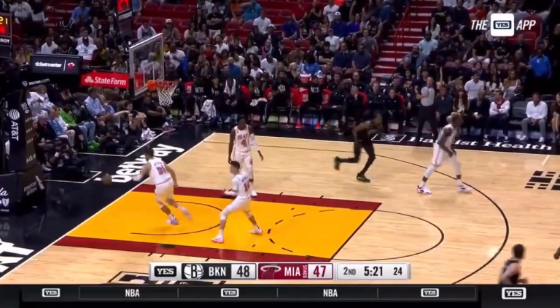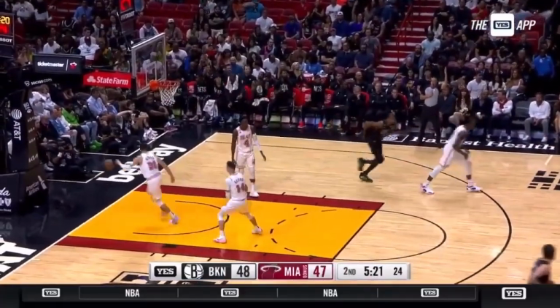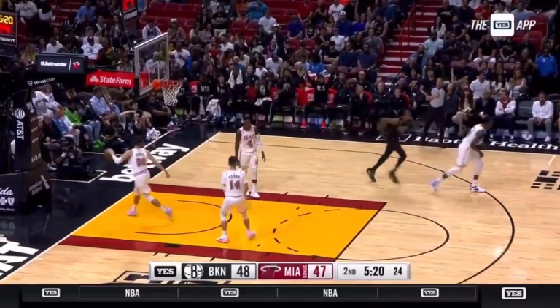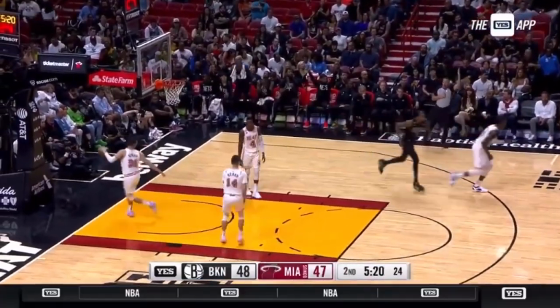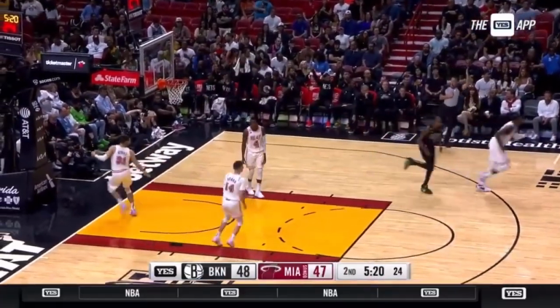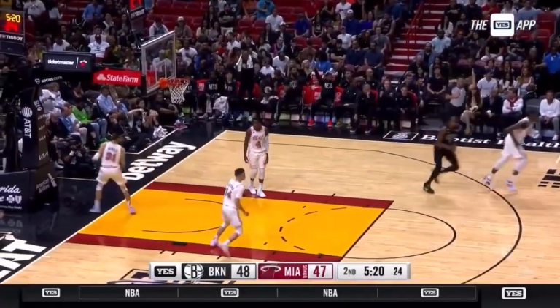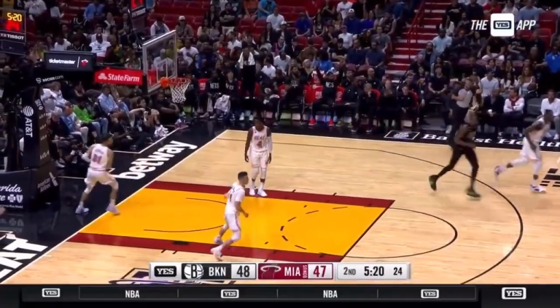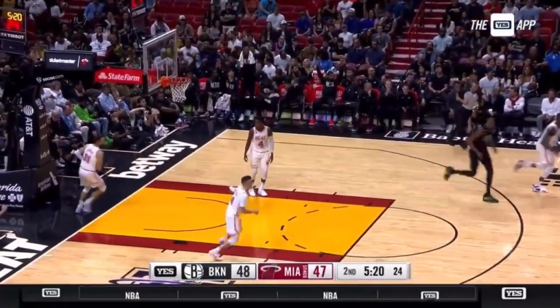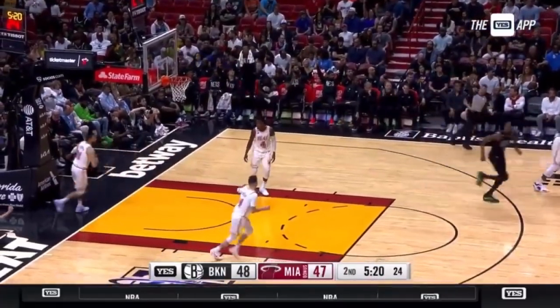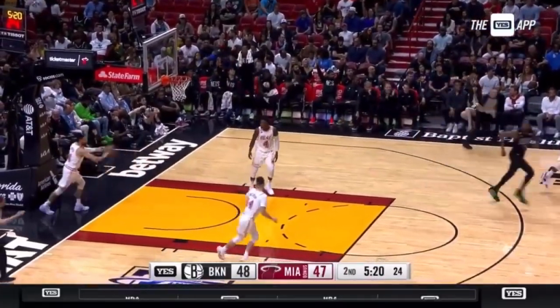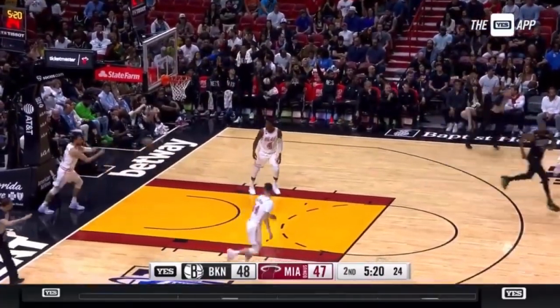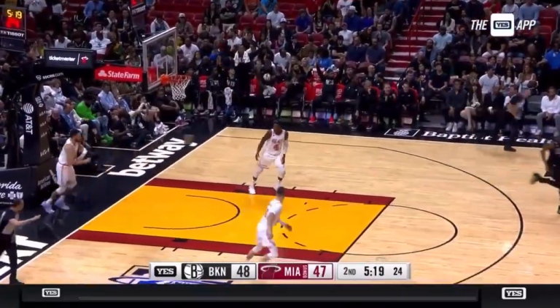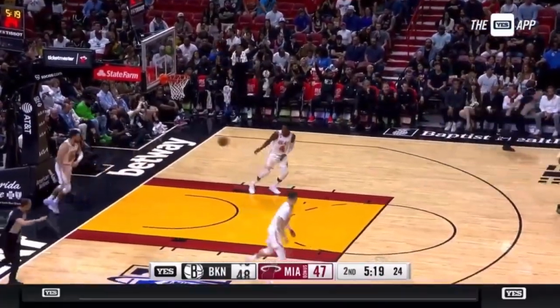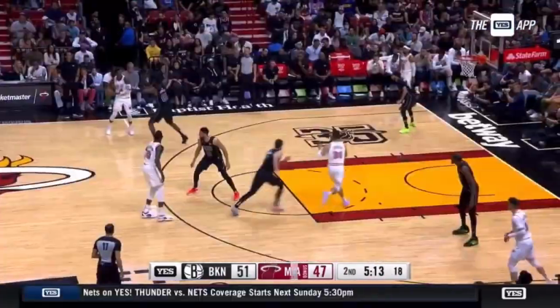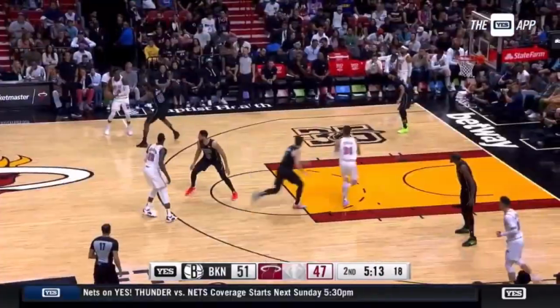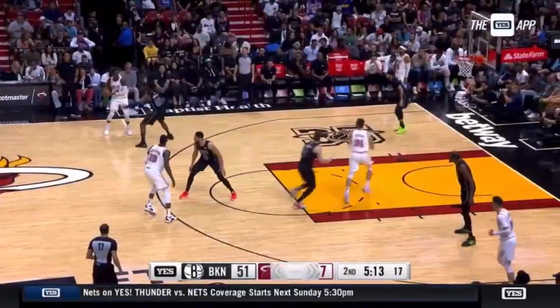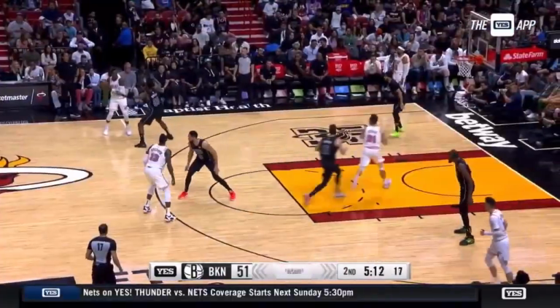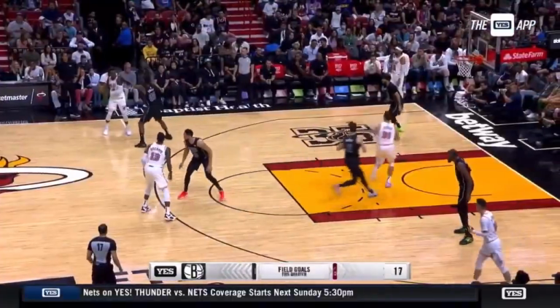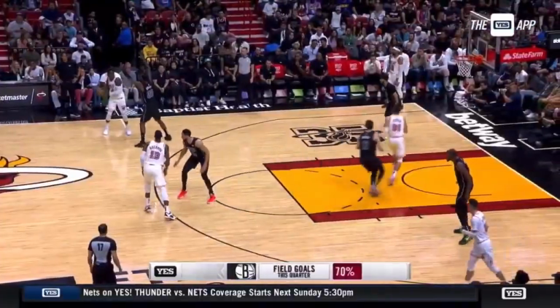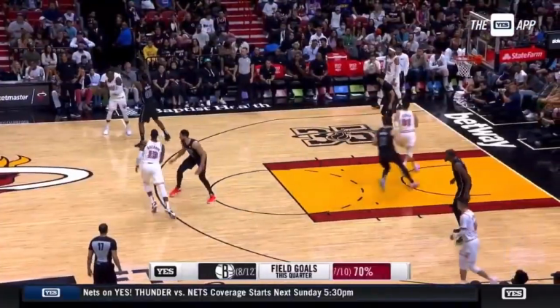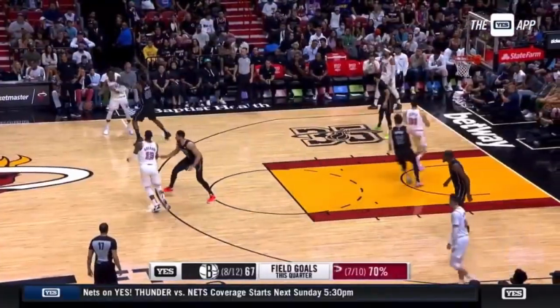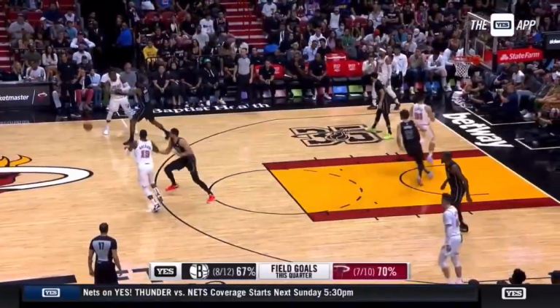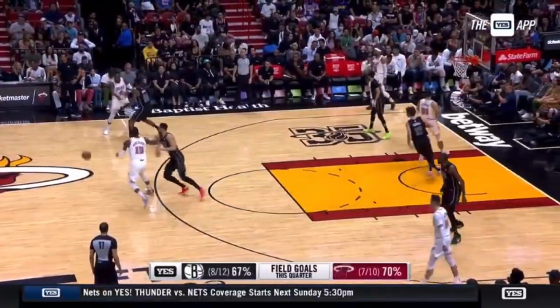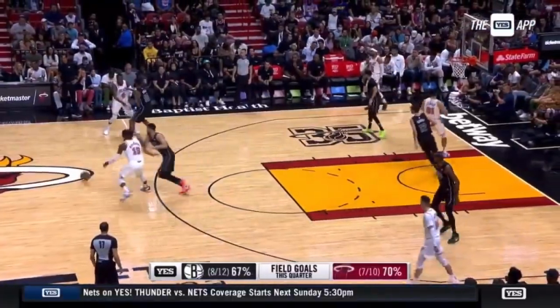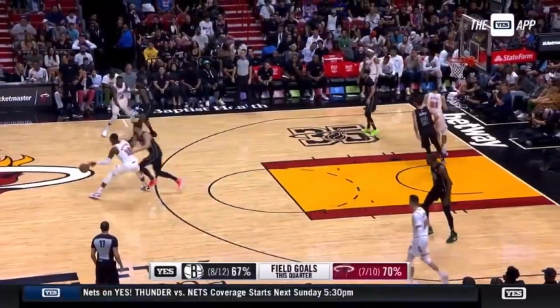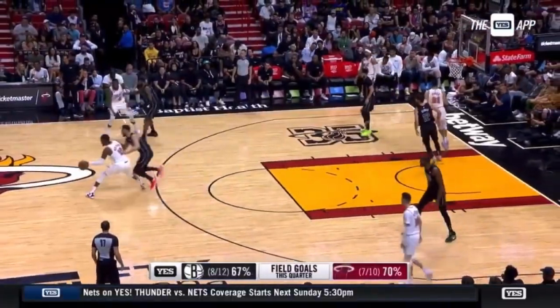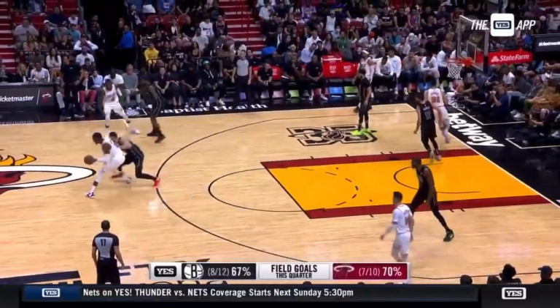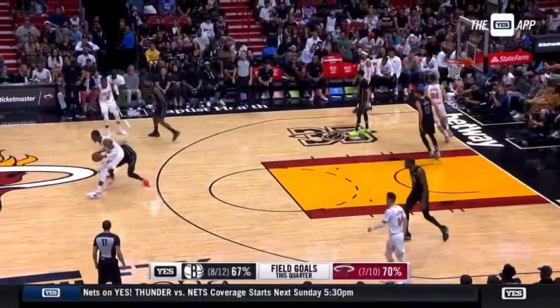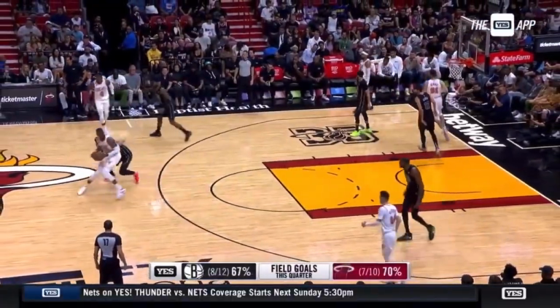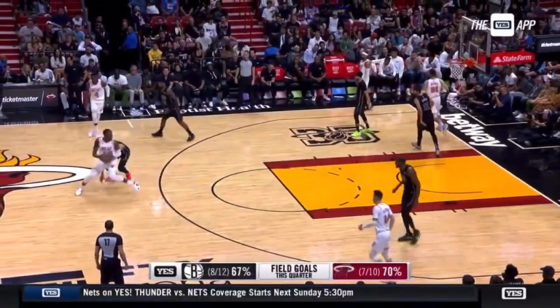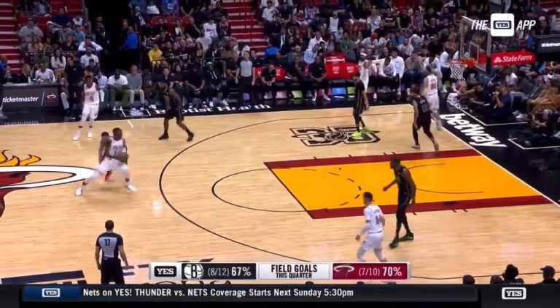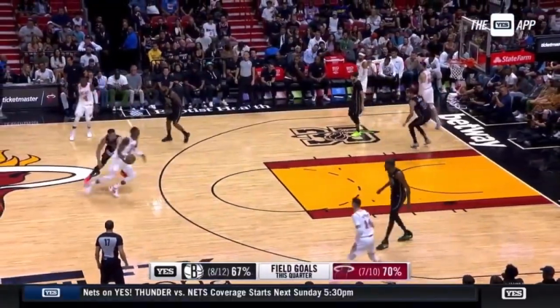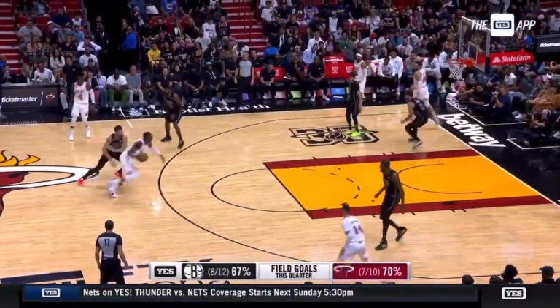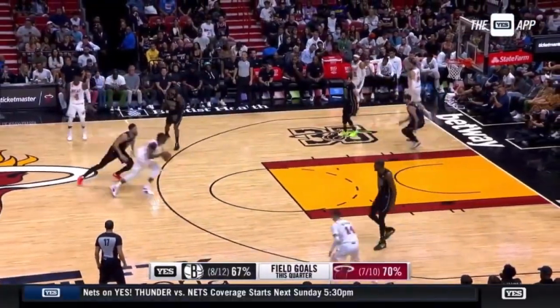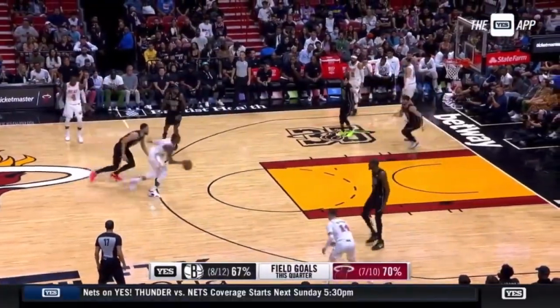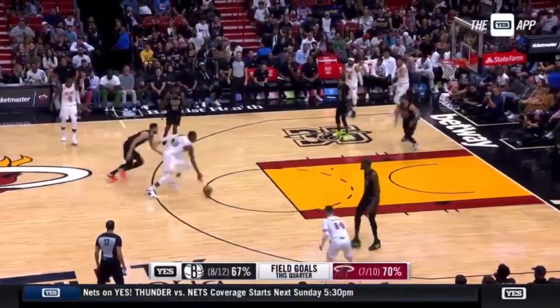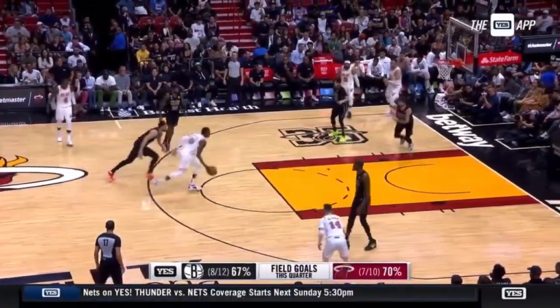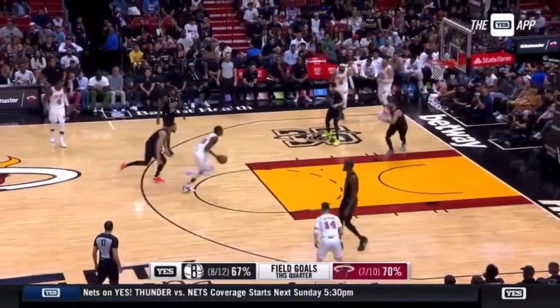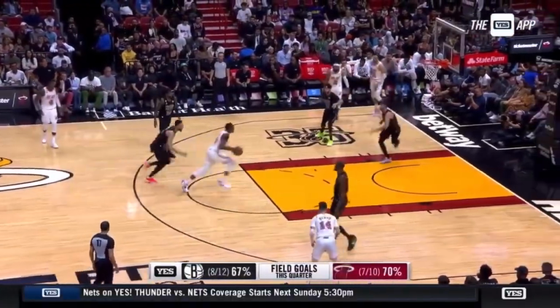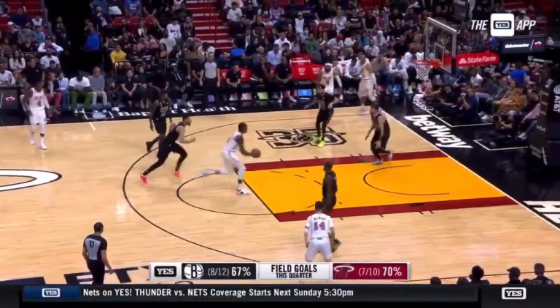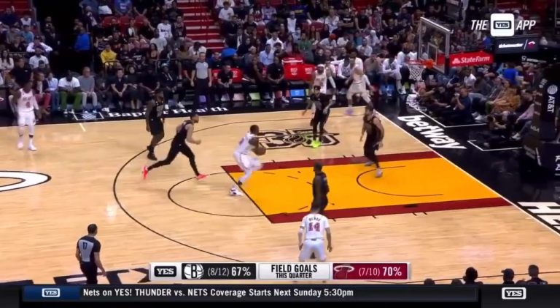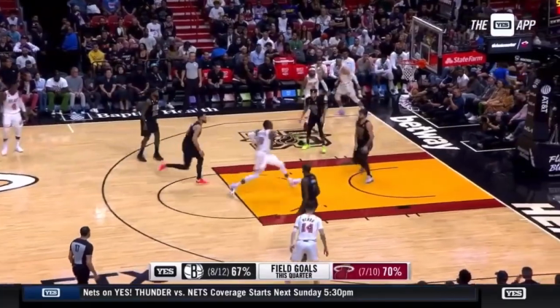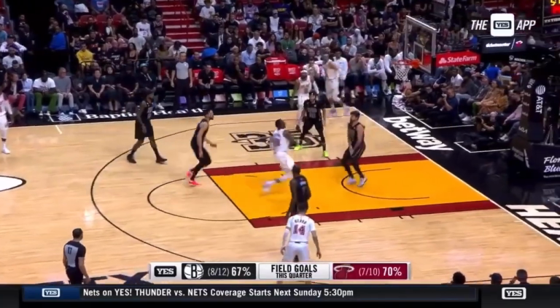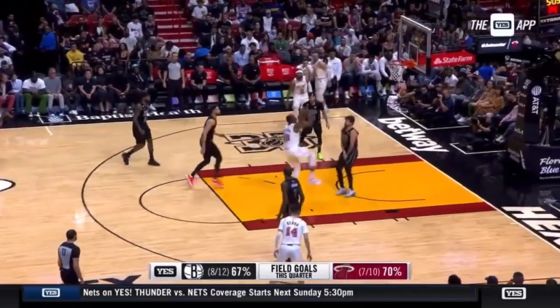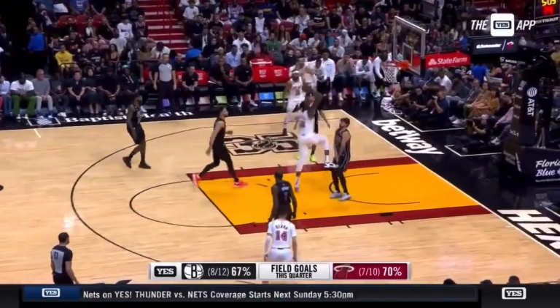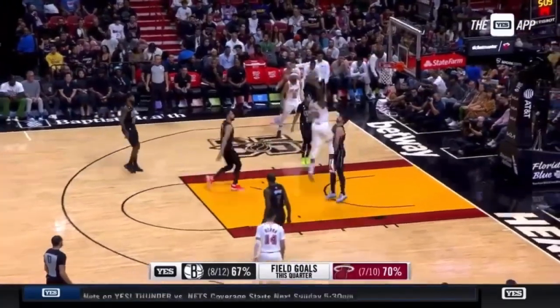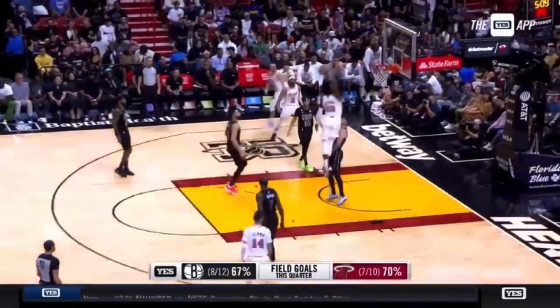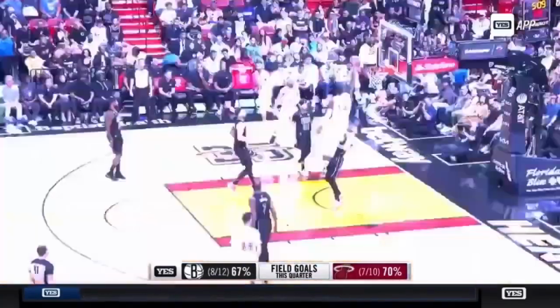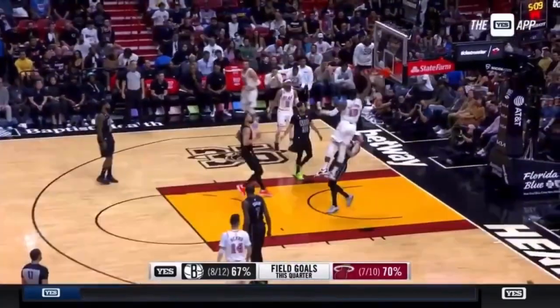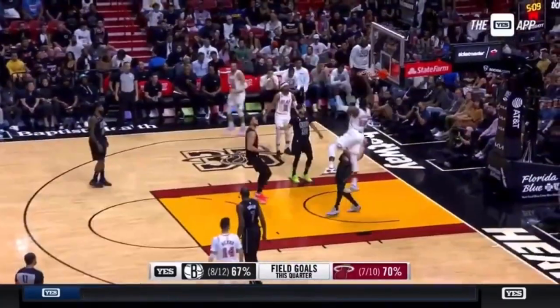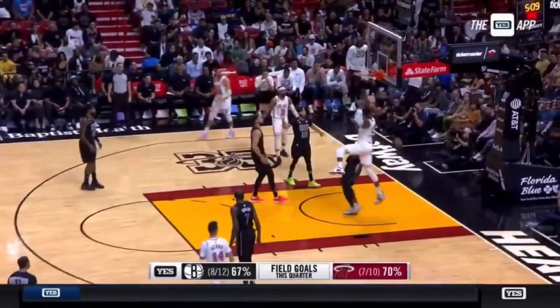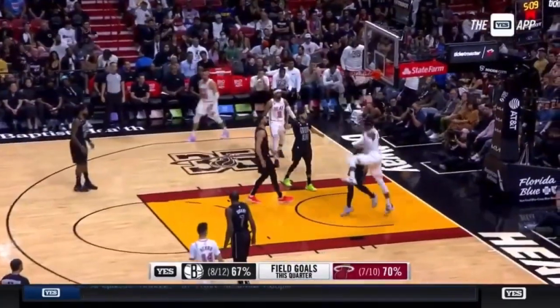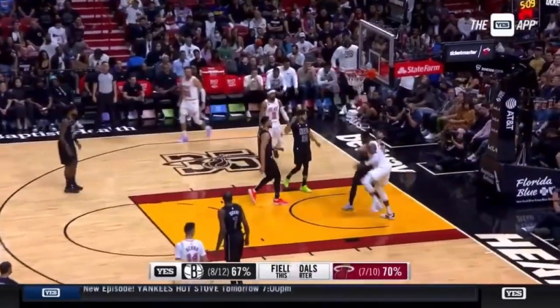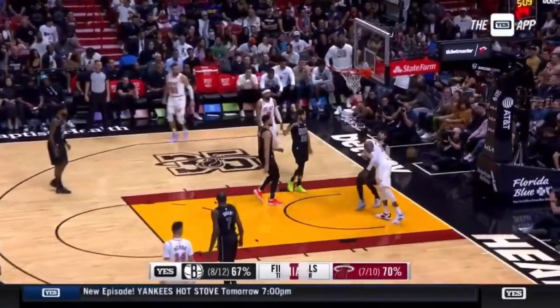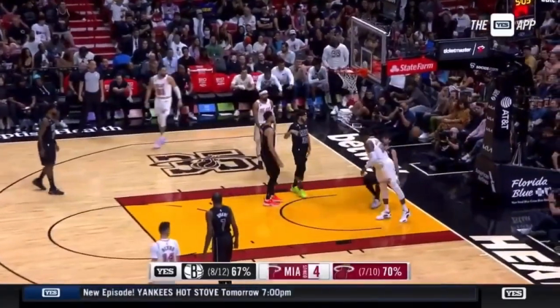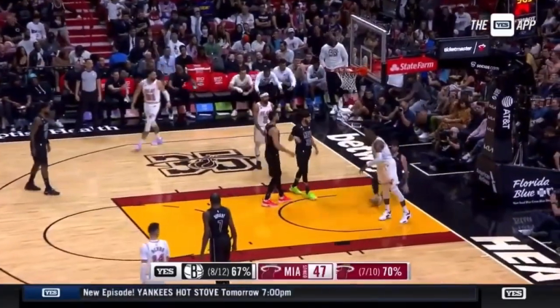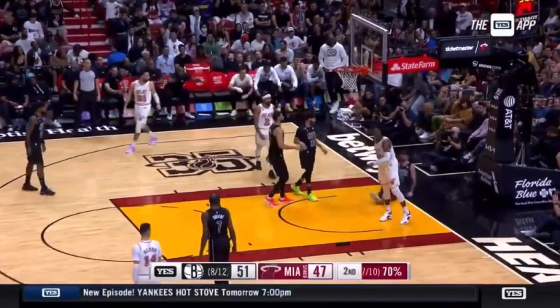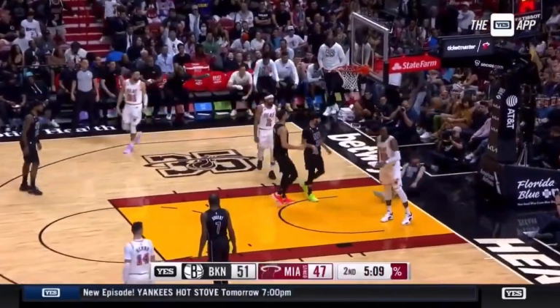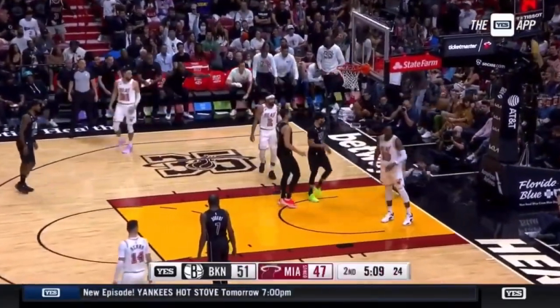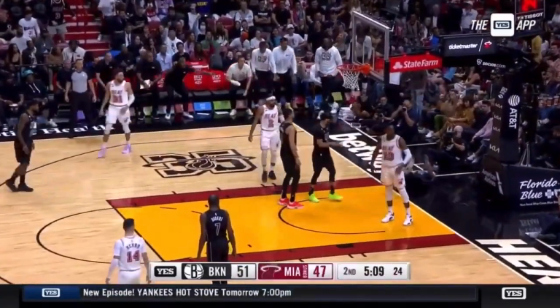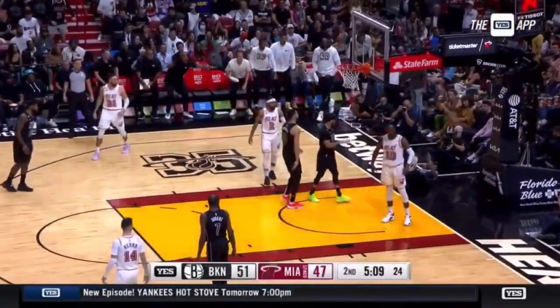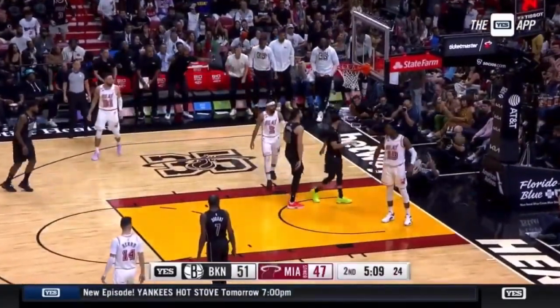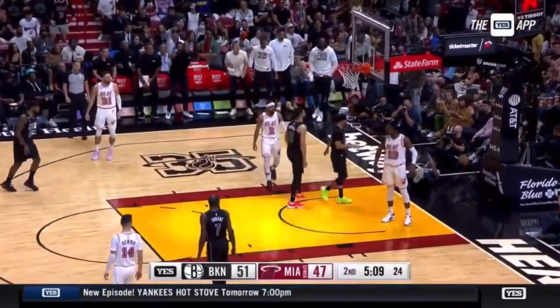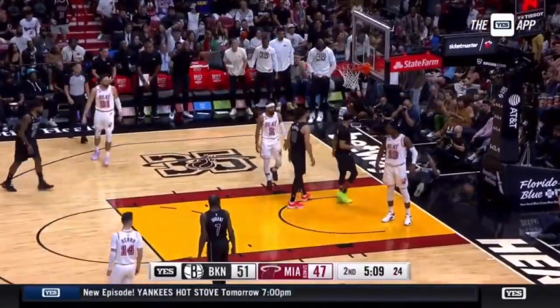Curry with an answer on the other end, from the floor against one of the top defenses in the NBA. Harris stood in there.